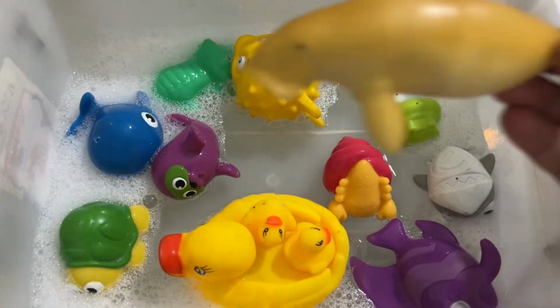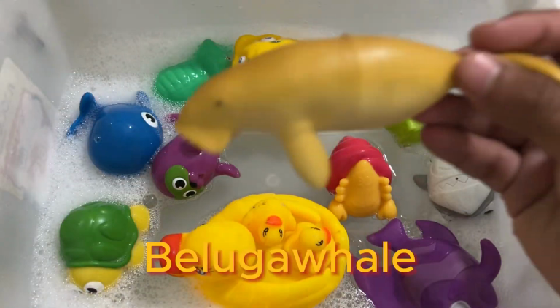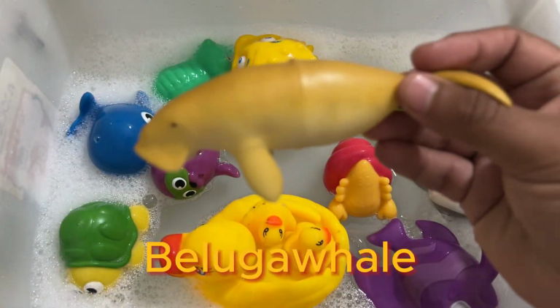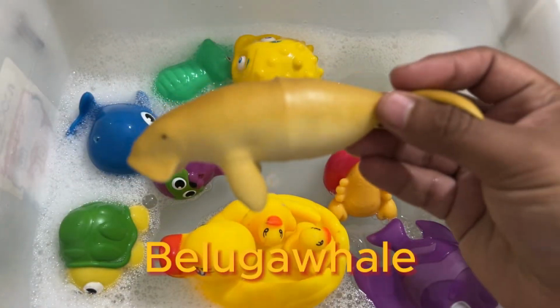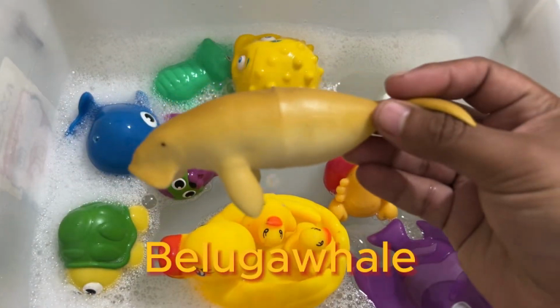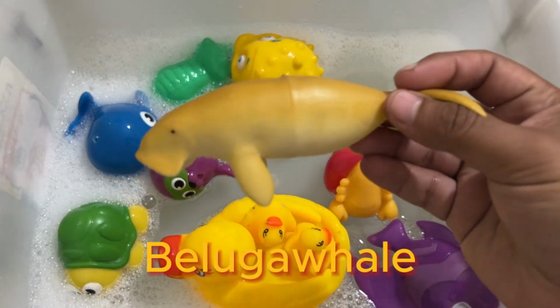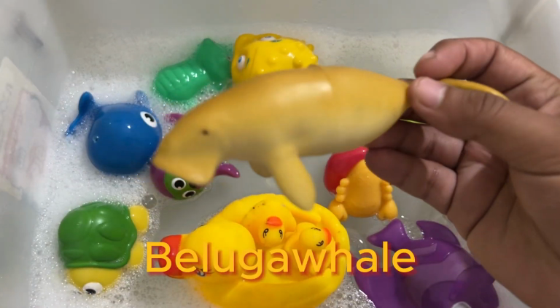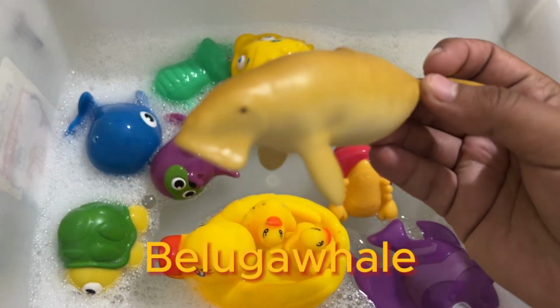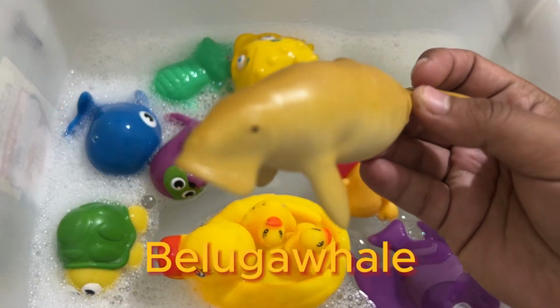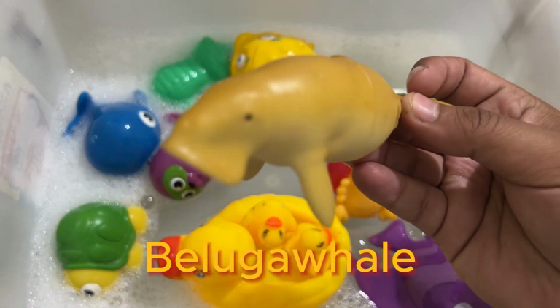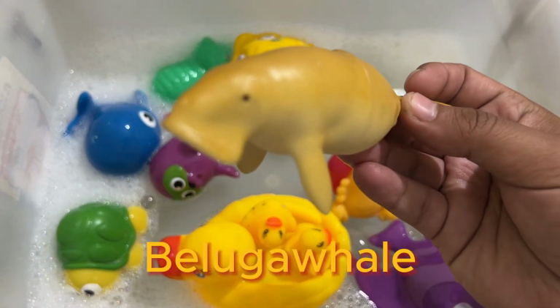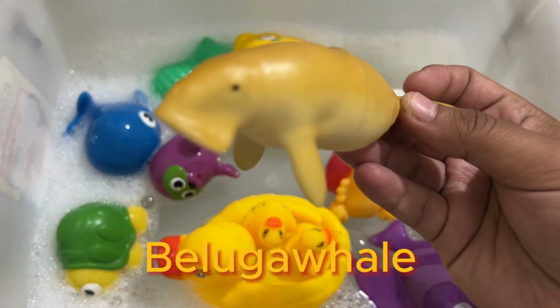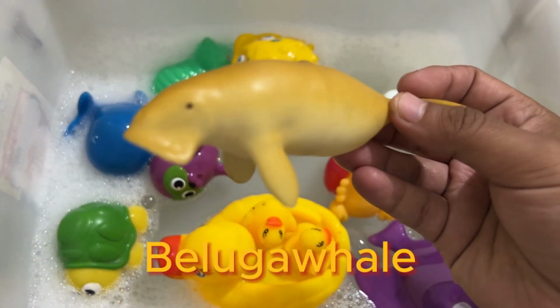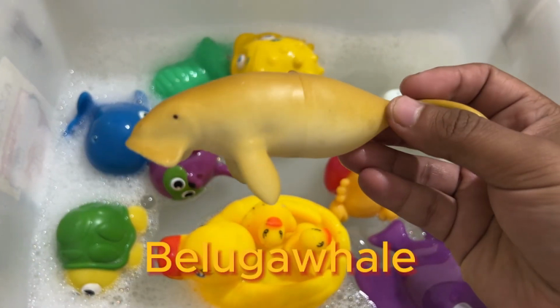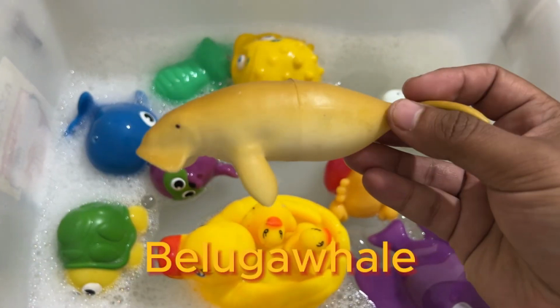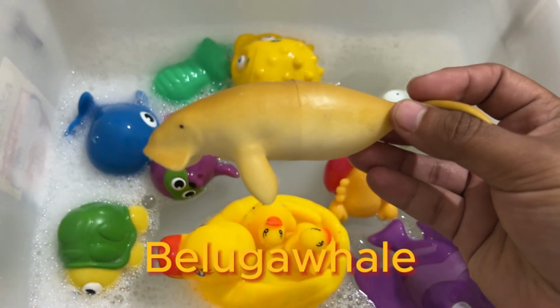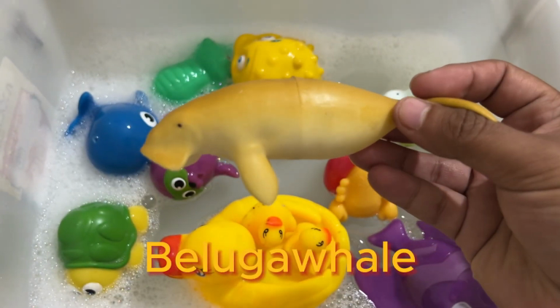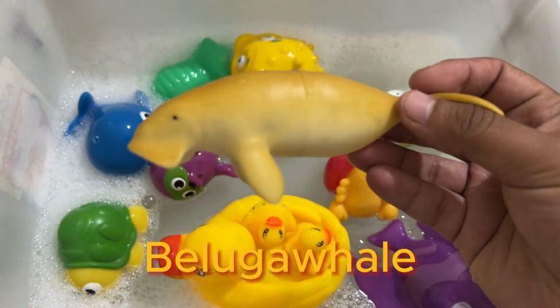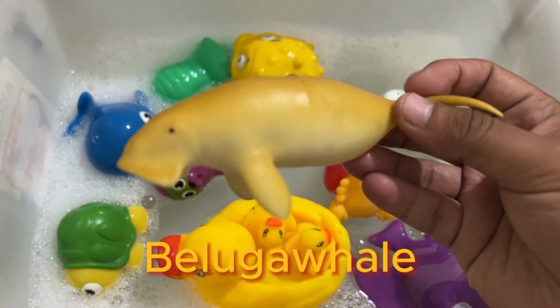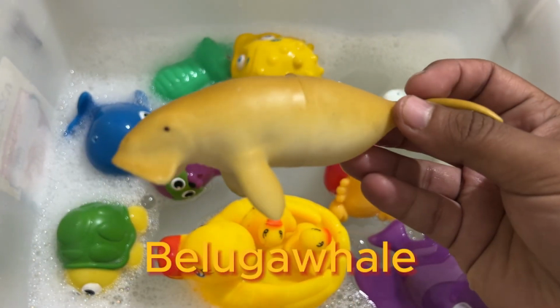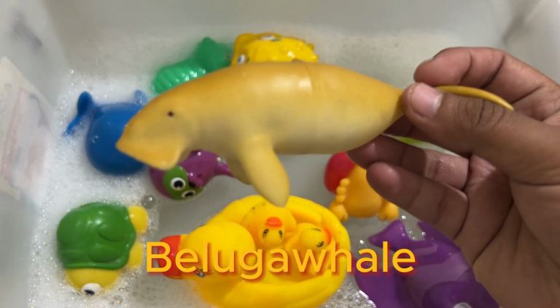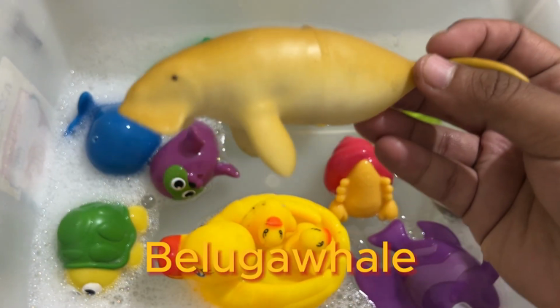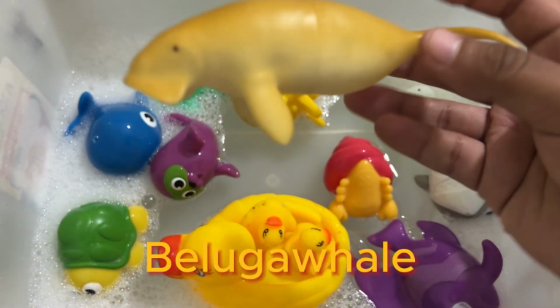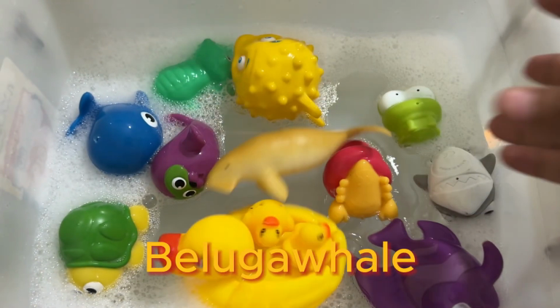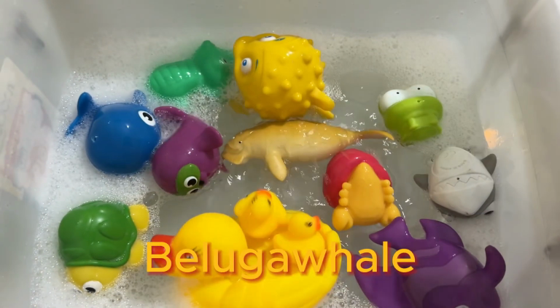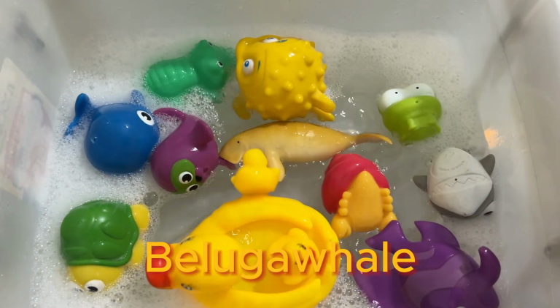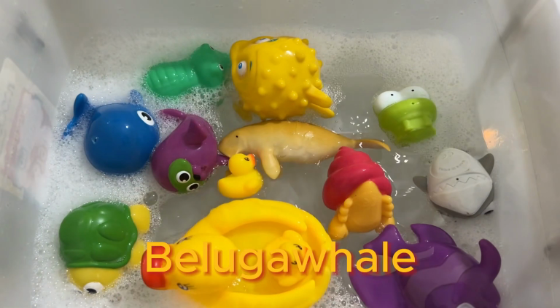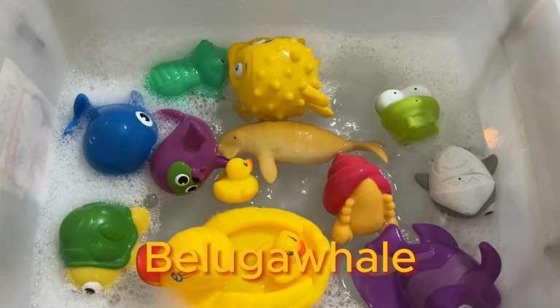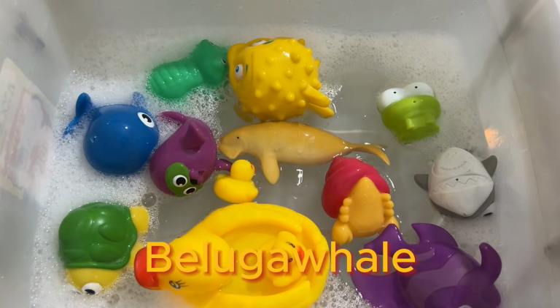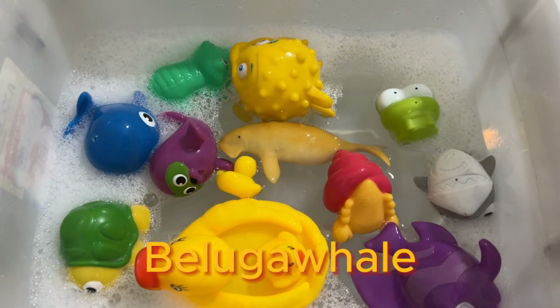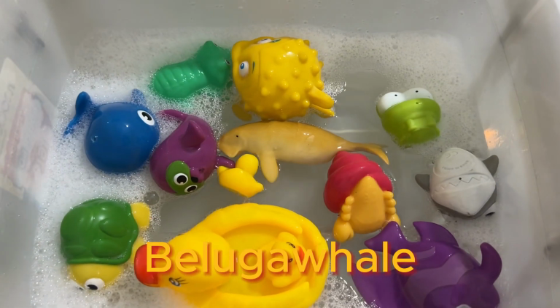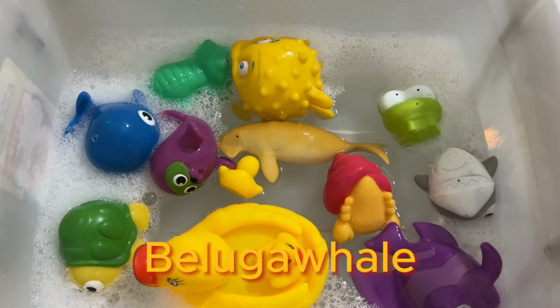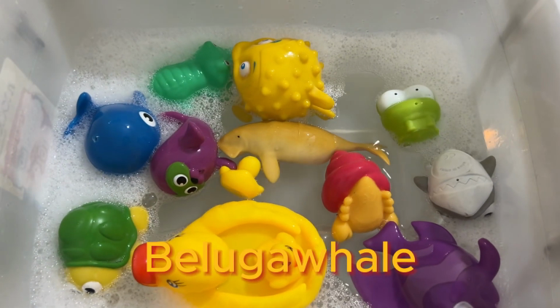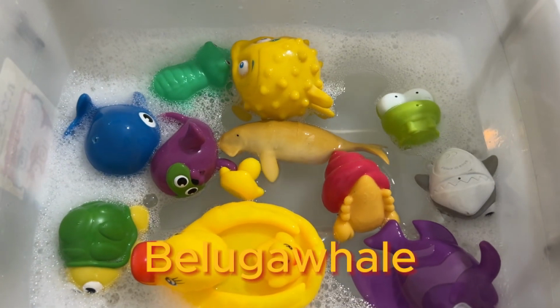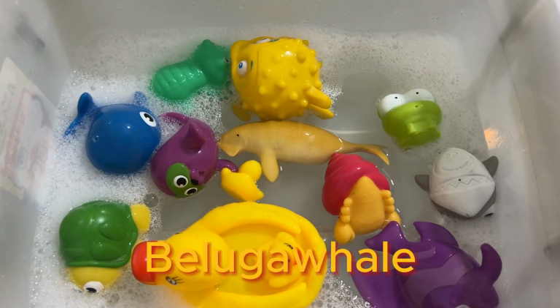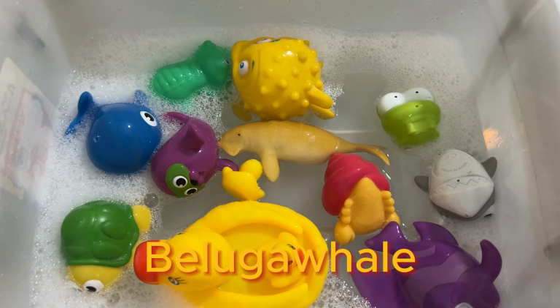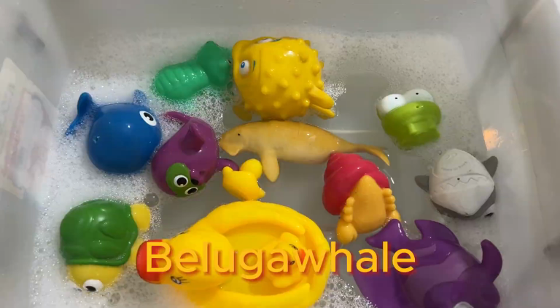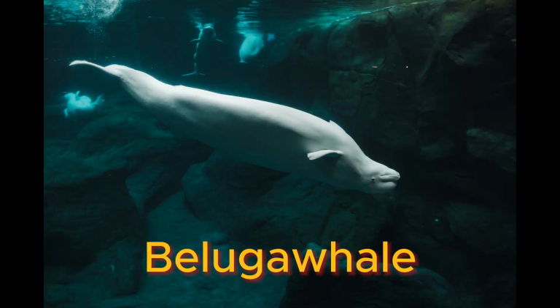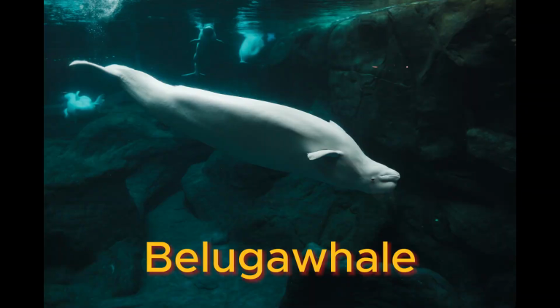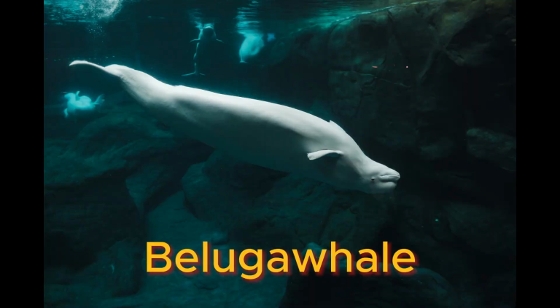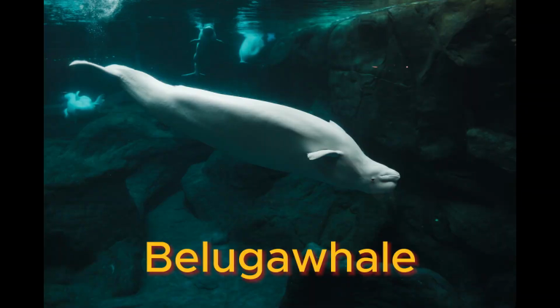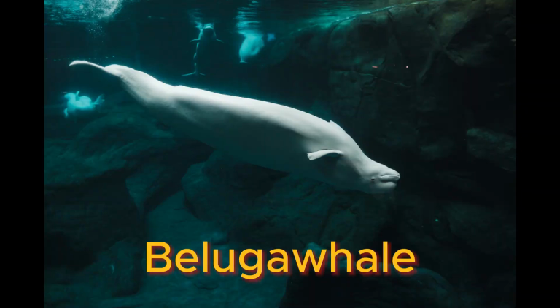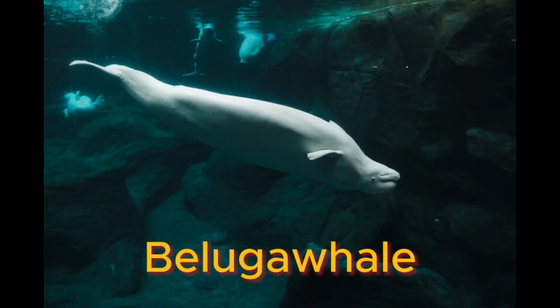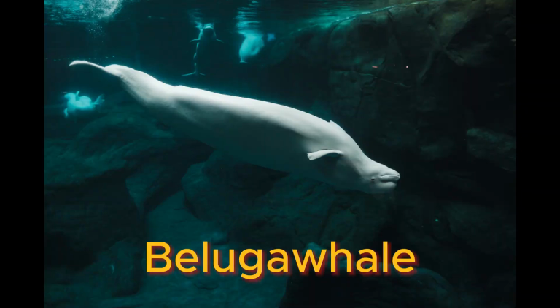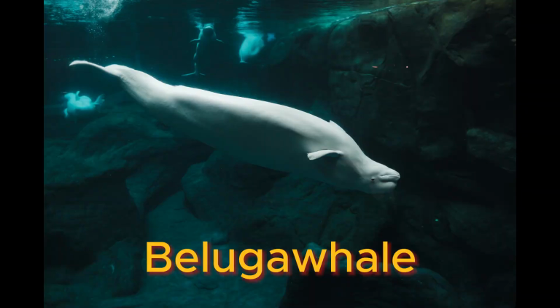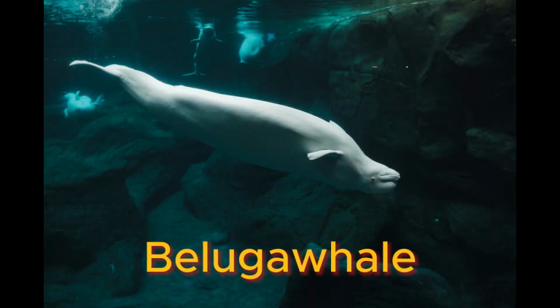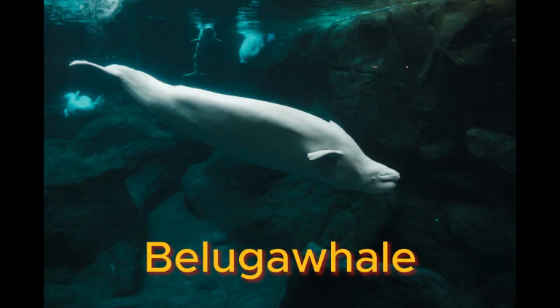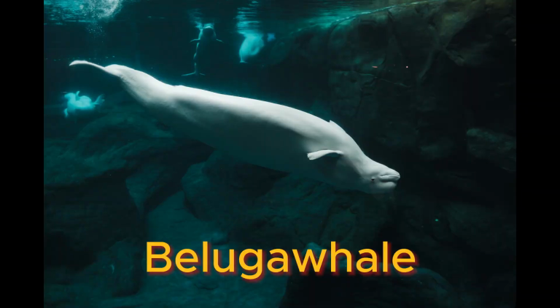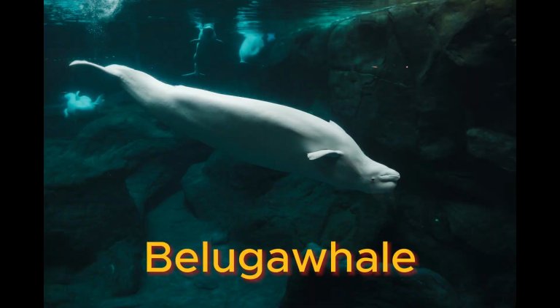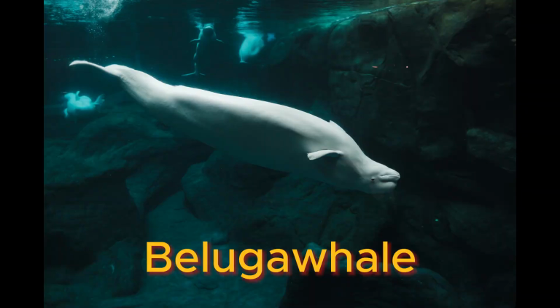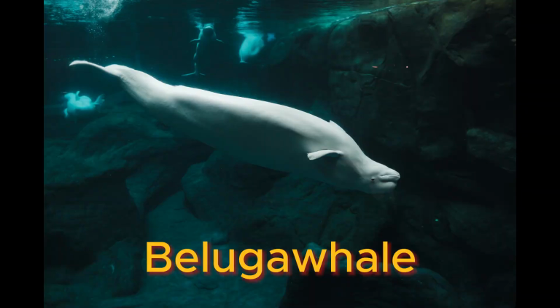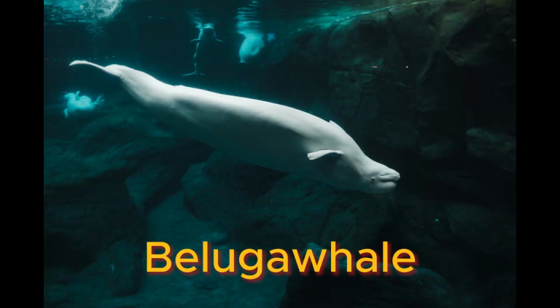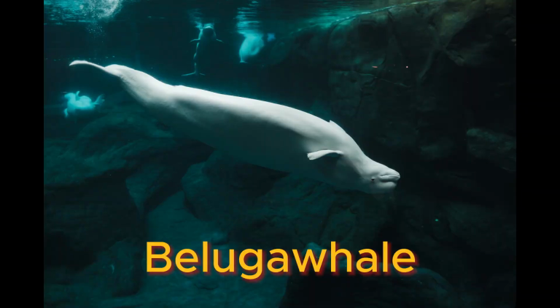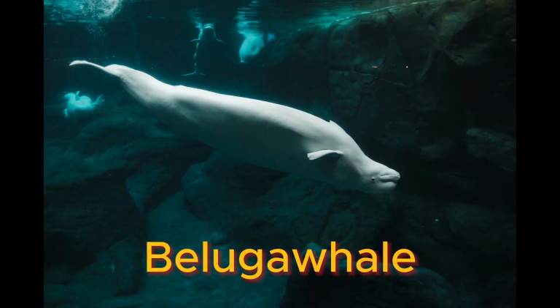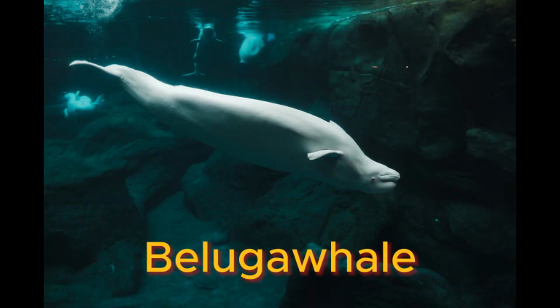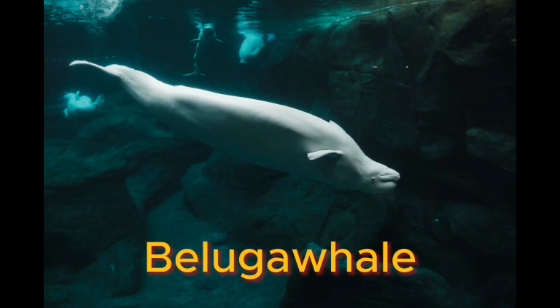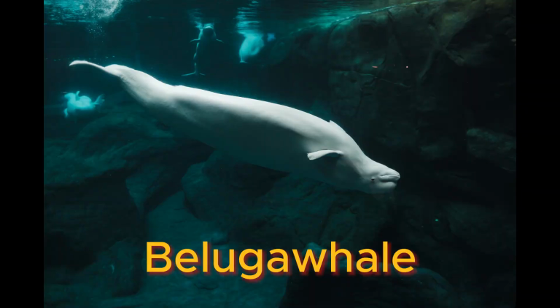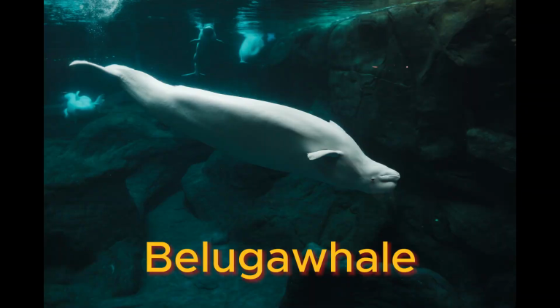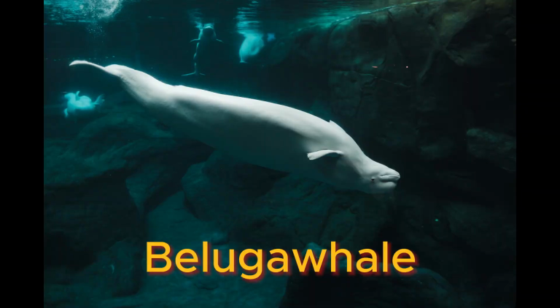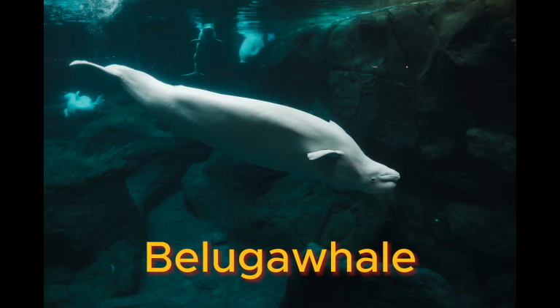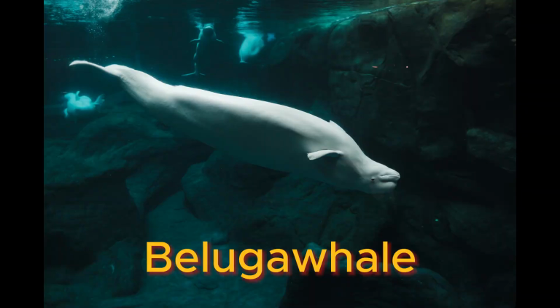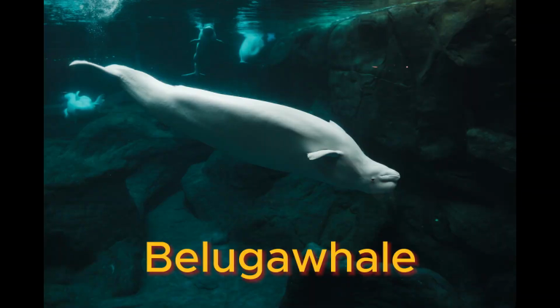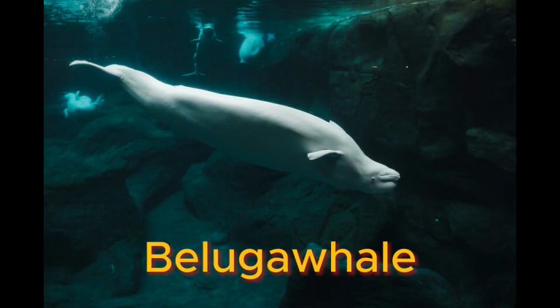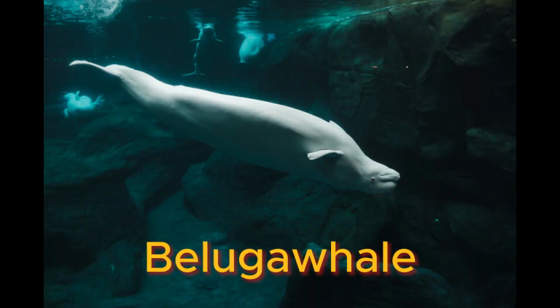The word beluga comes from the Russian word for white. Belugas can swim backwards and can live 70 to 80 years.